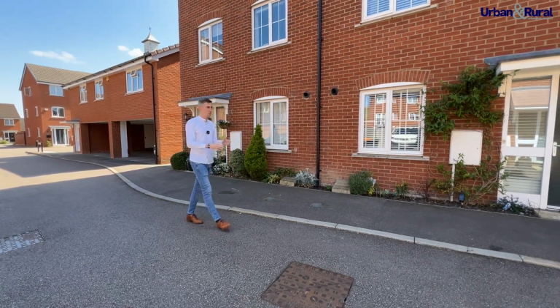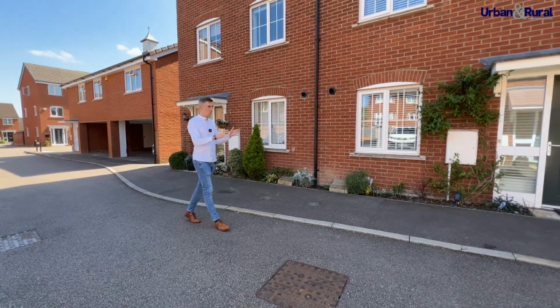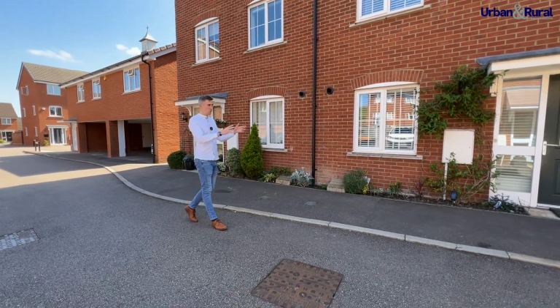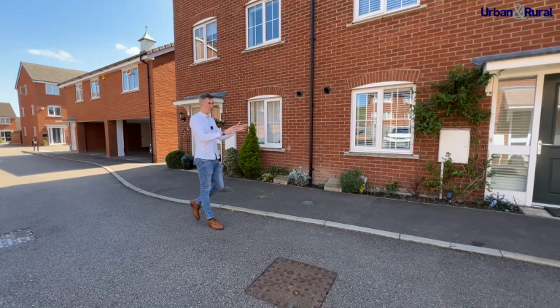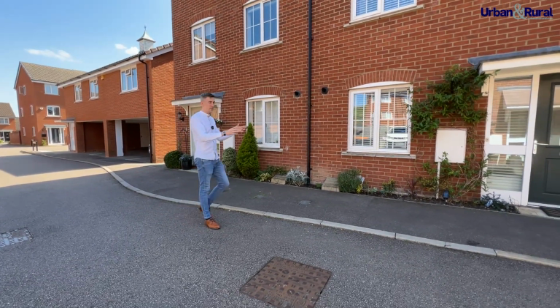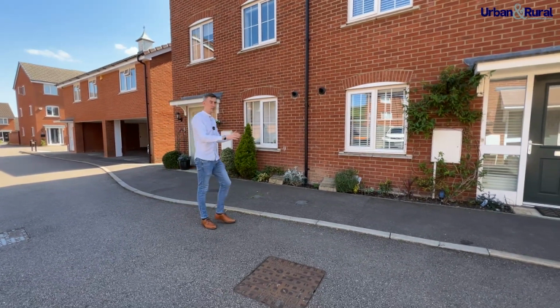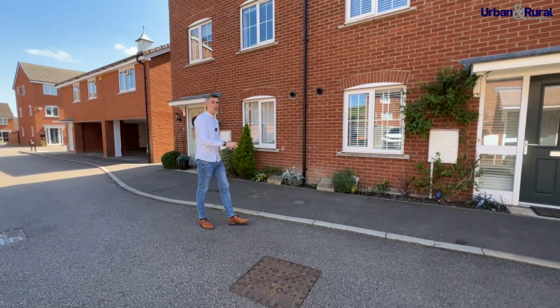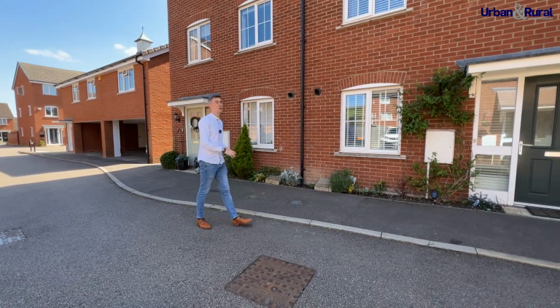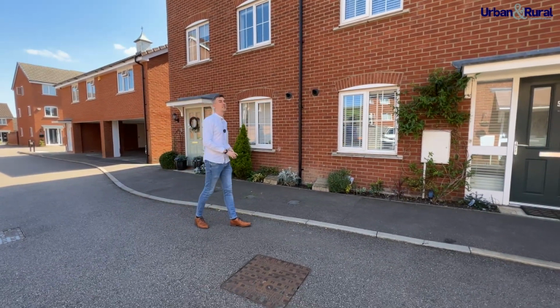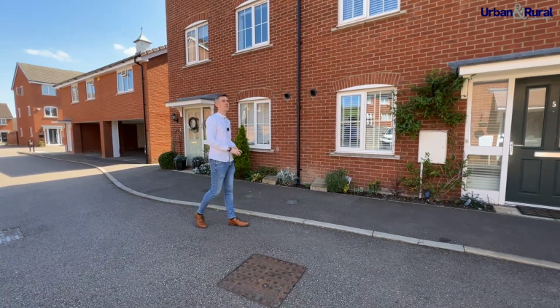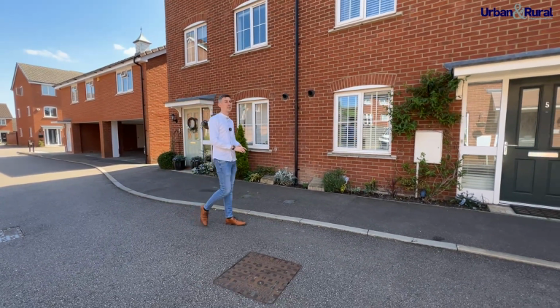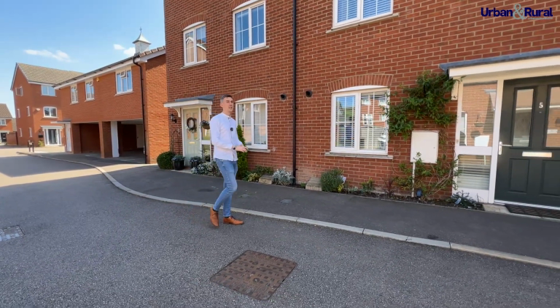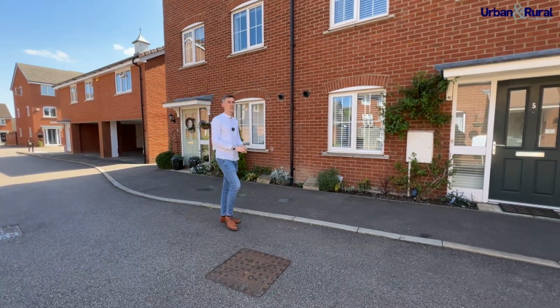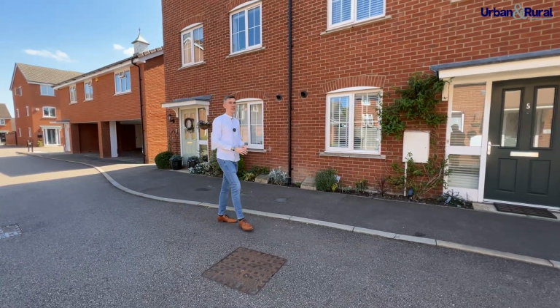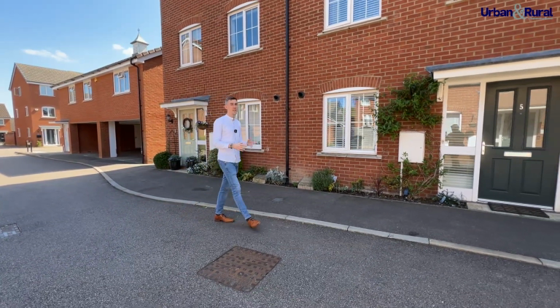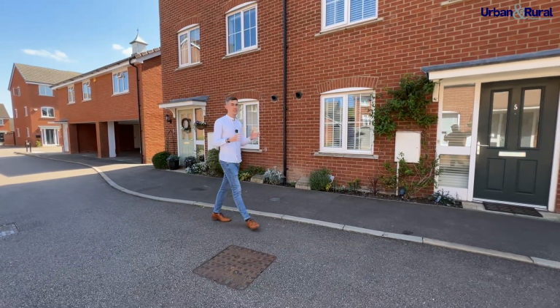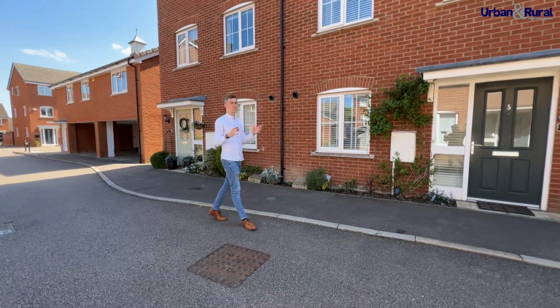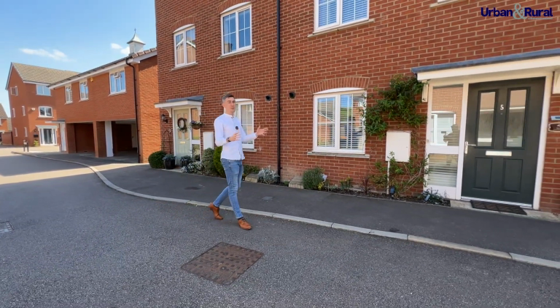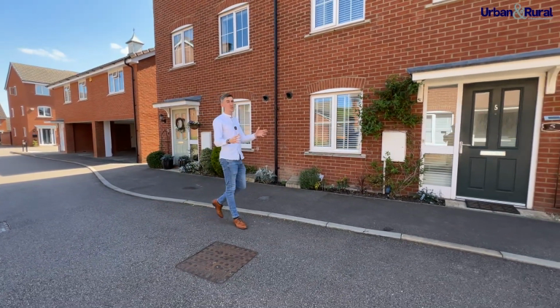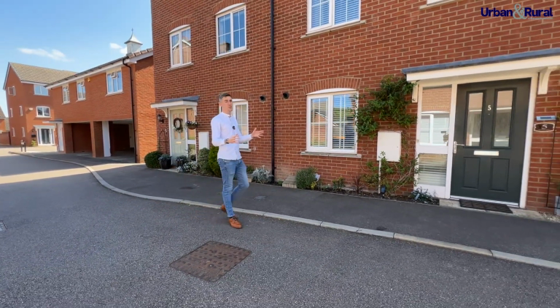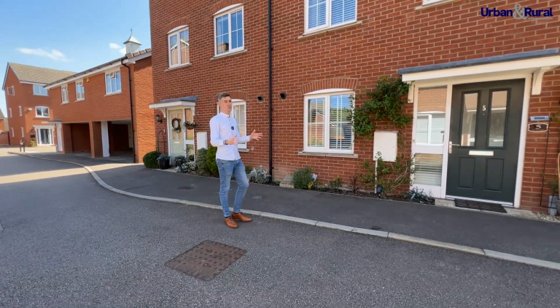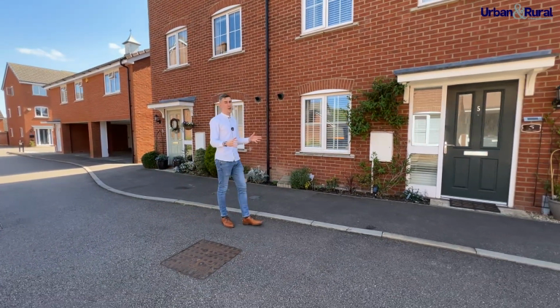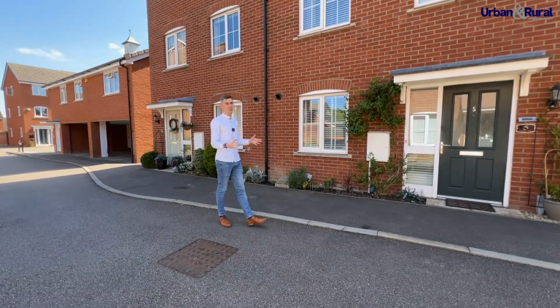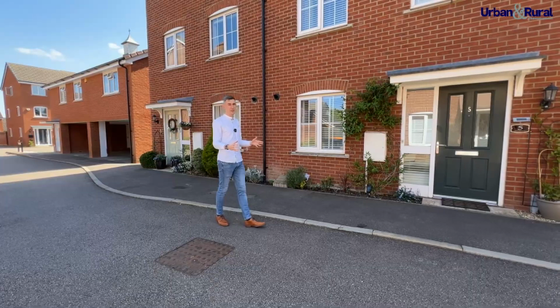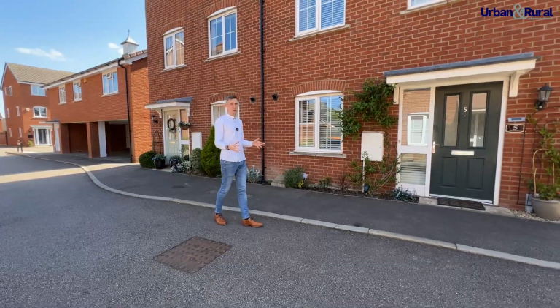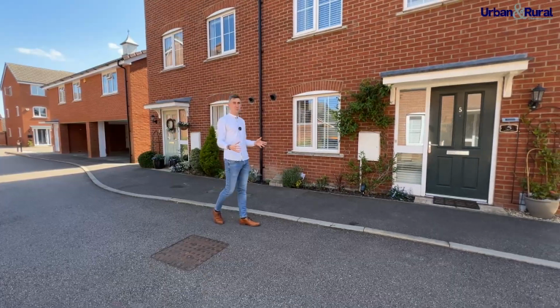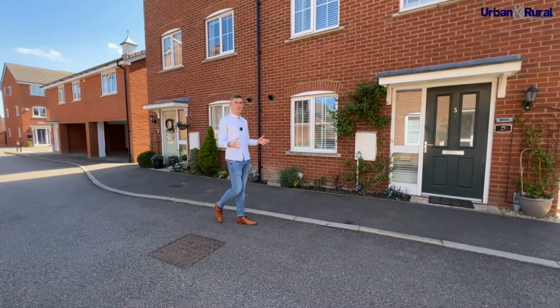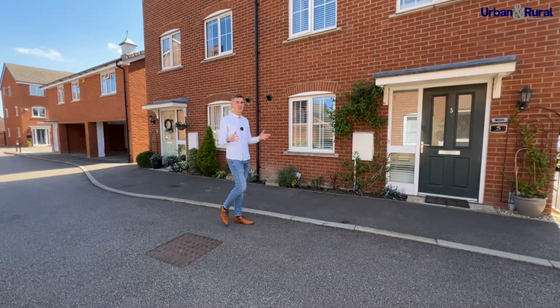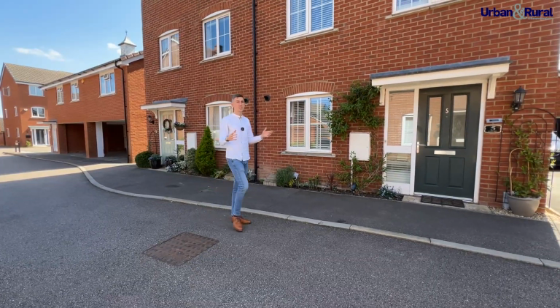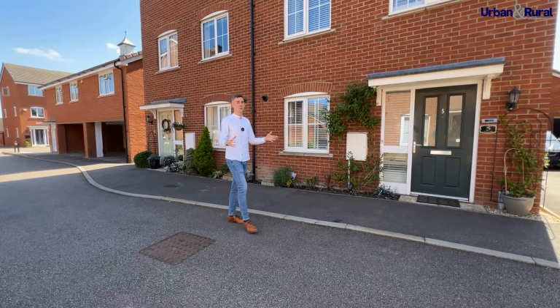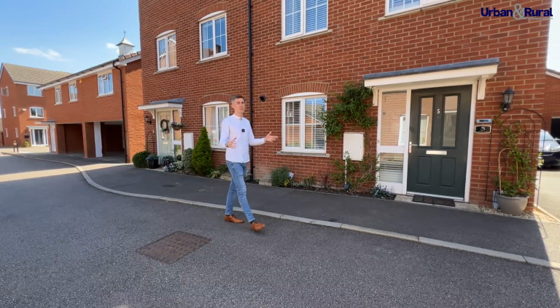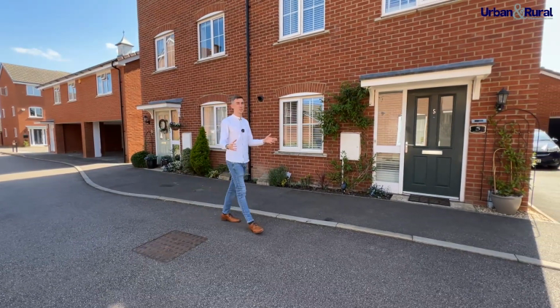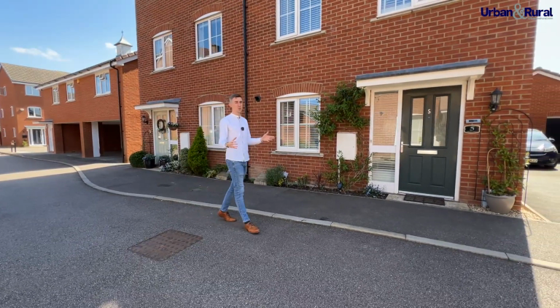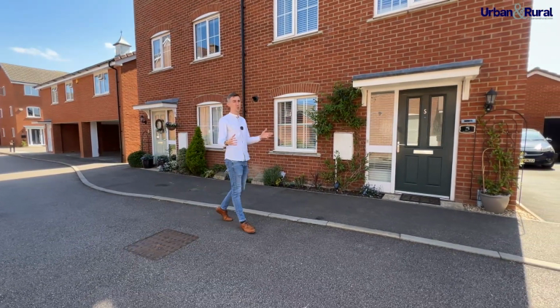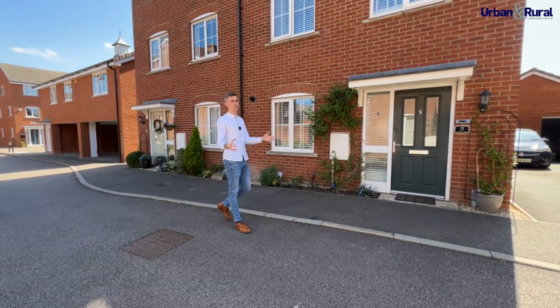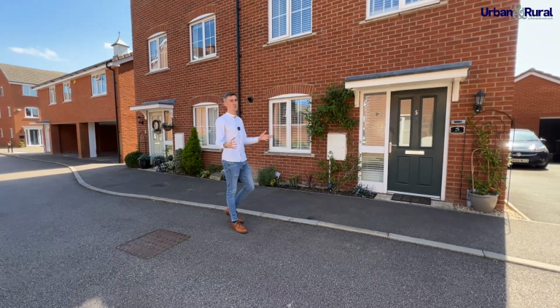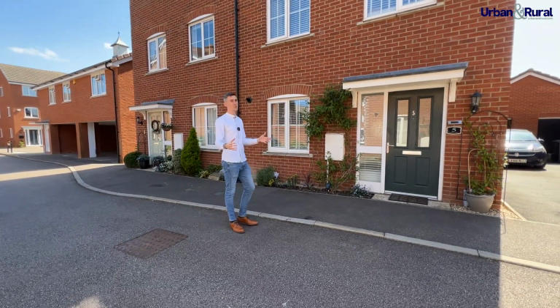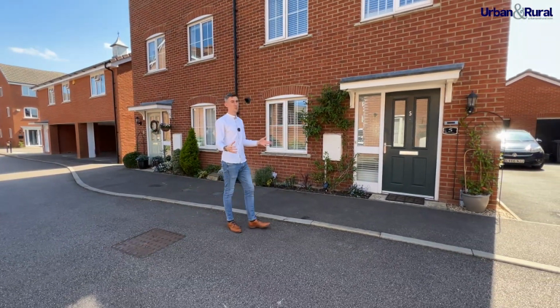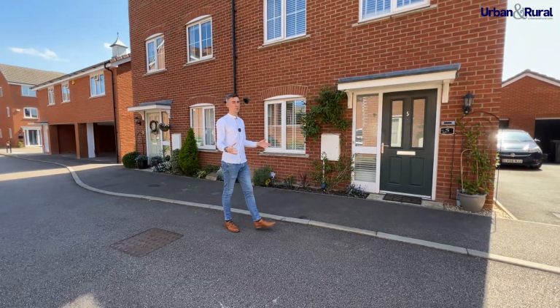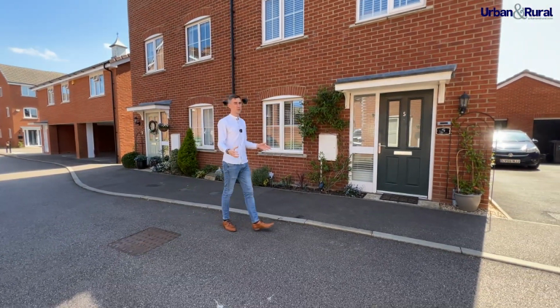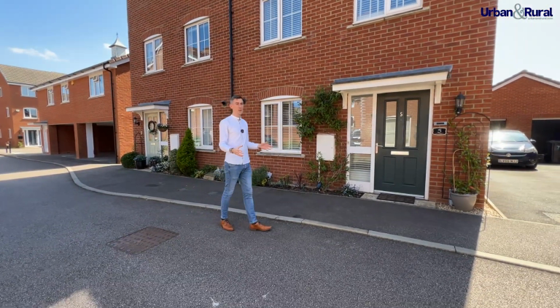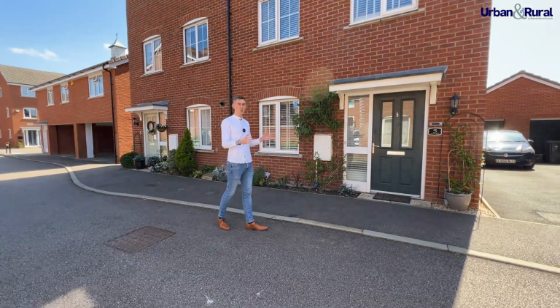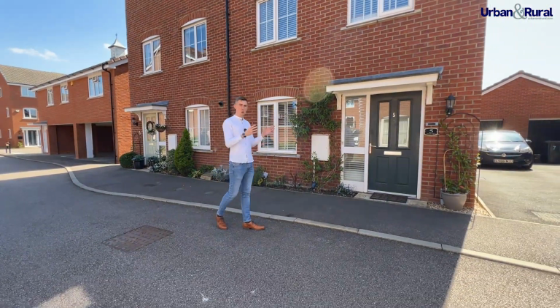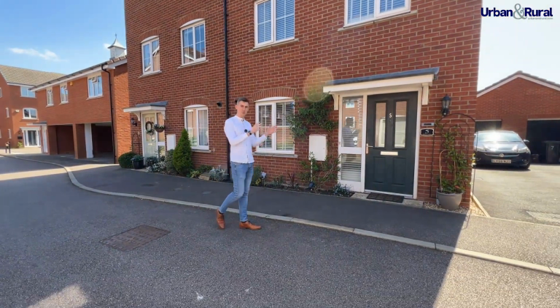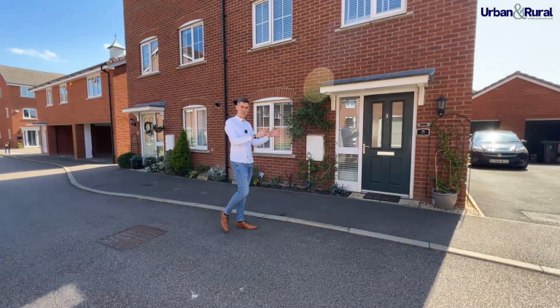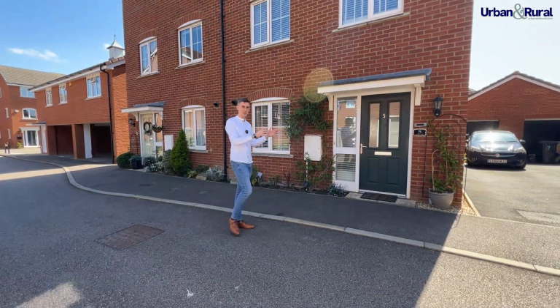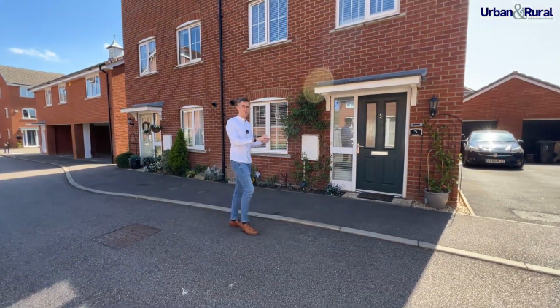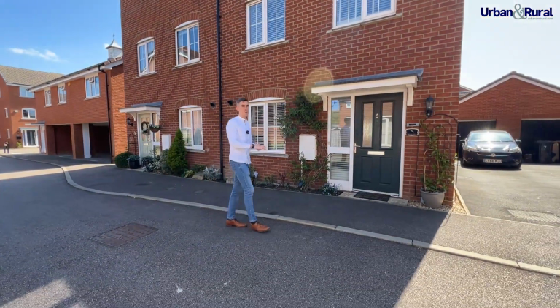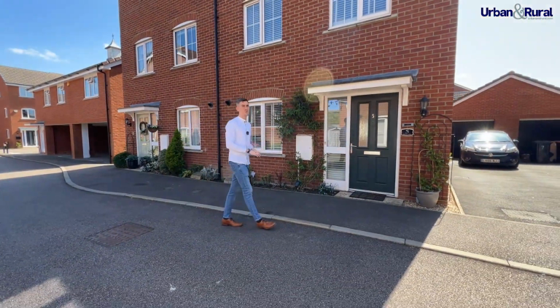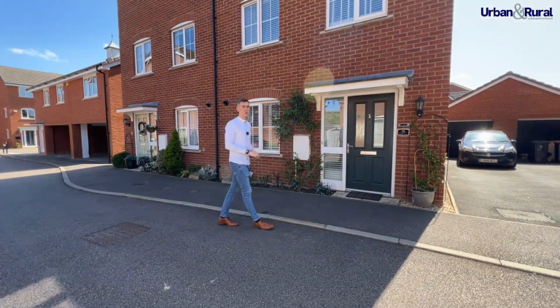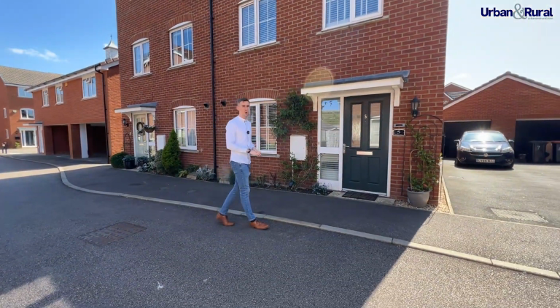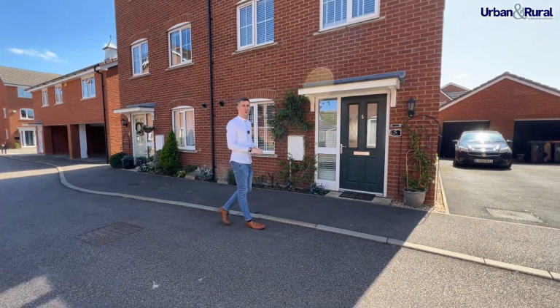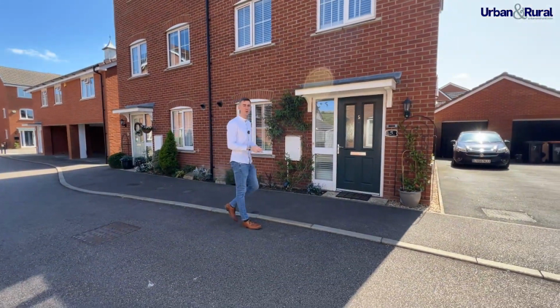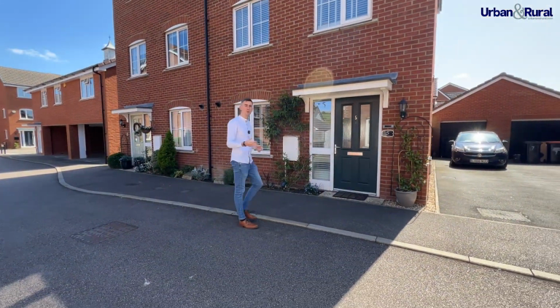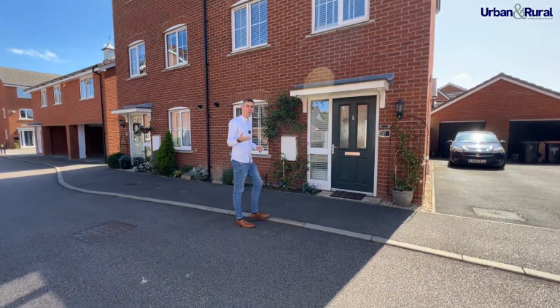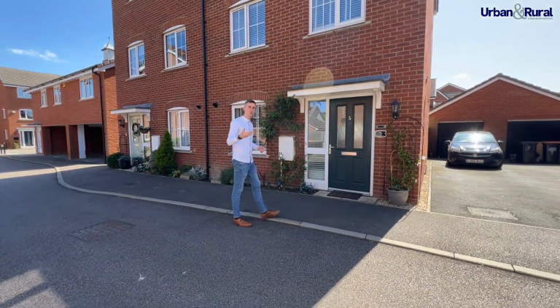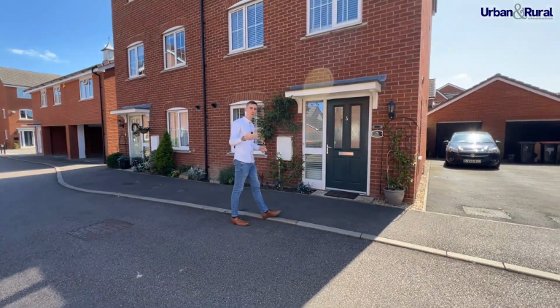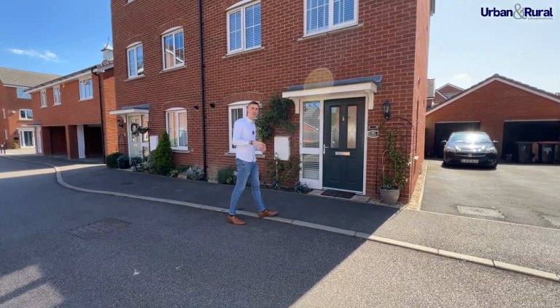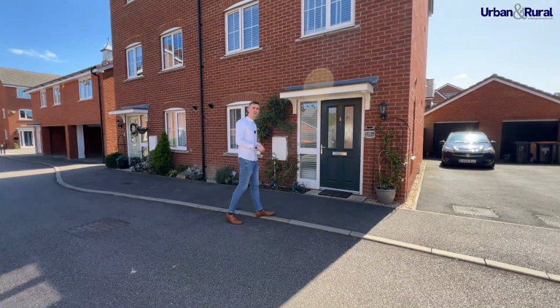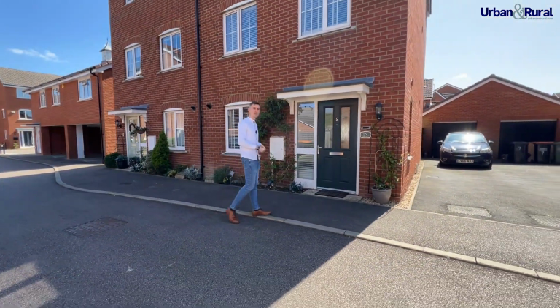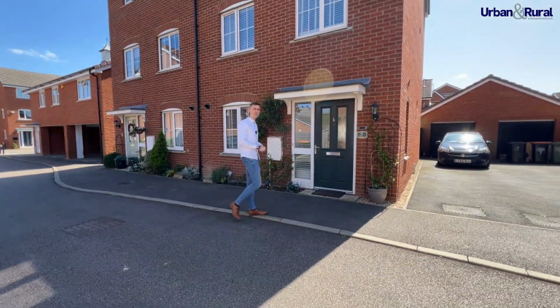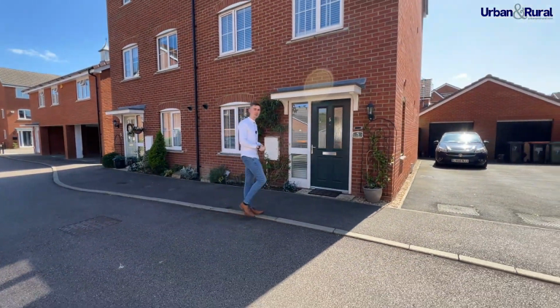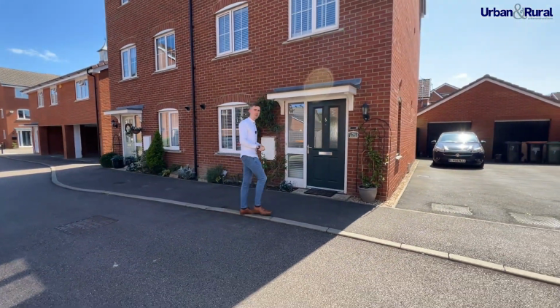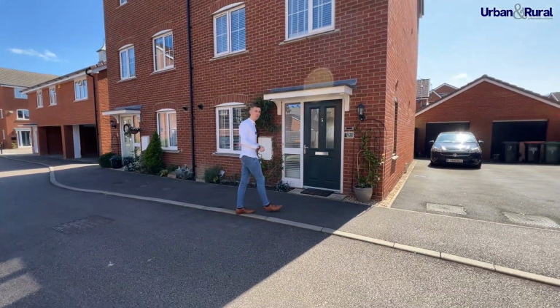What we're taking a look at today is a spacious family home situated across three floors with a sun trap of a garden. Follow me, let's take a look.